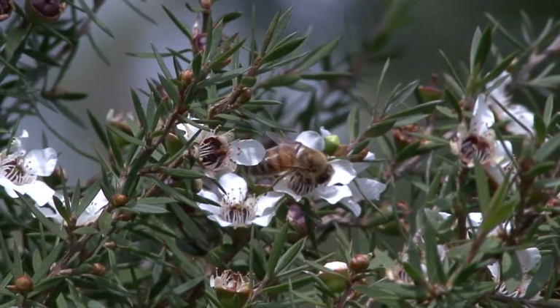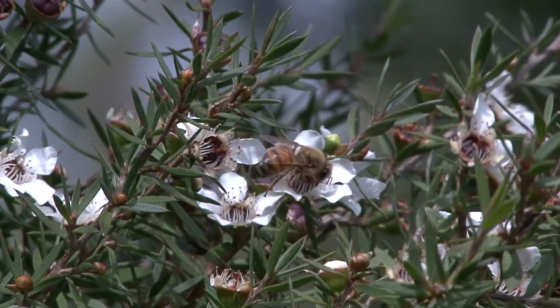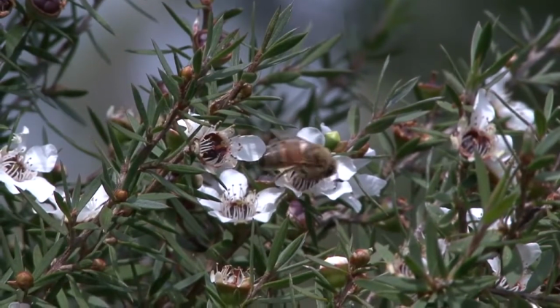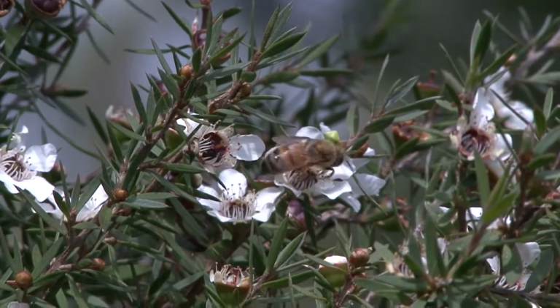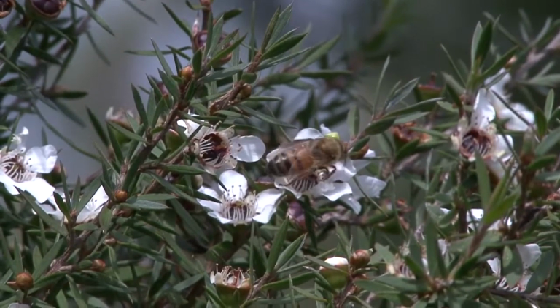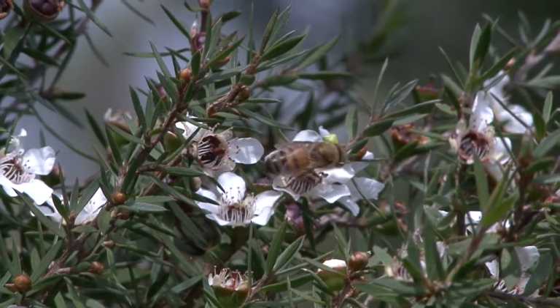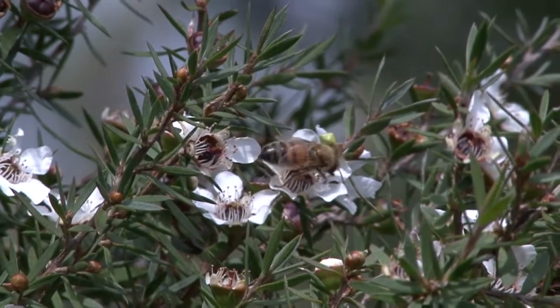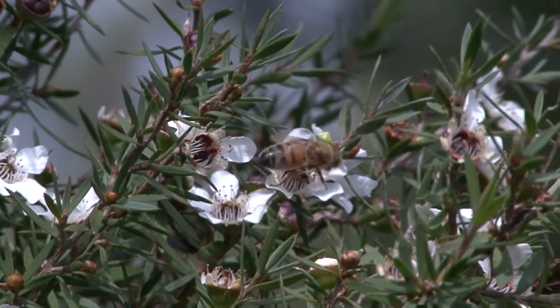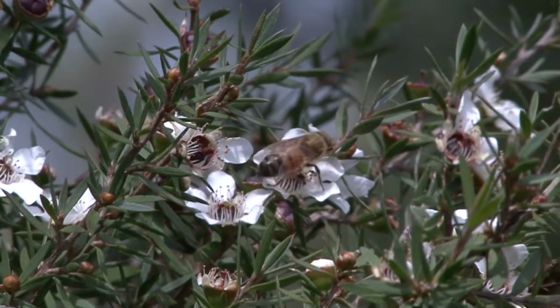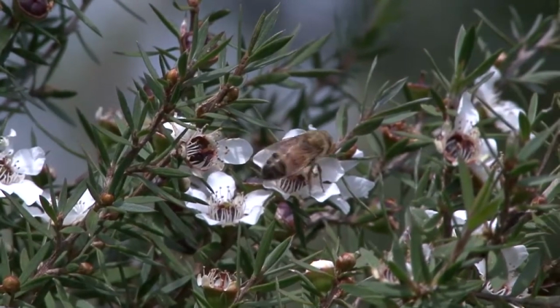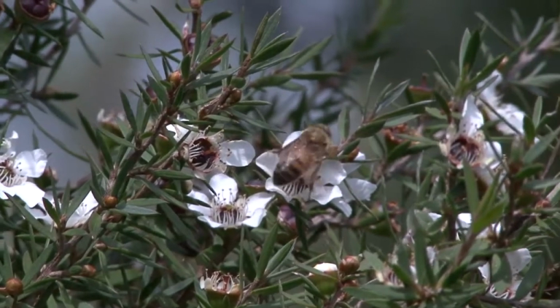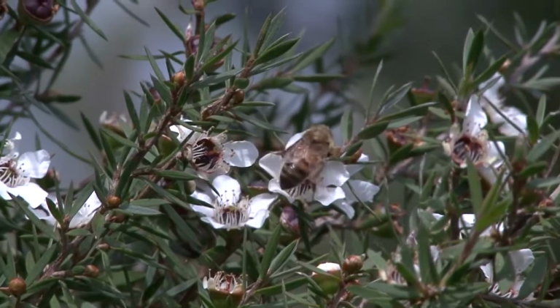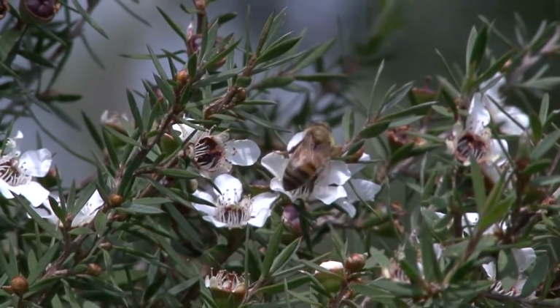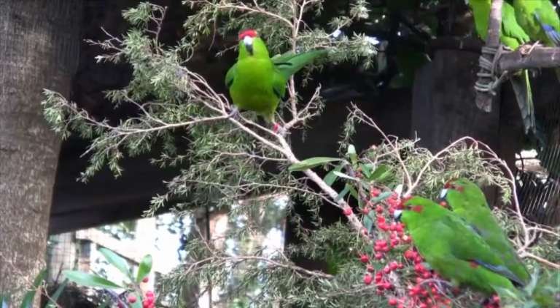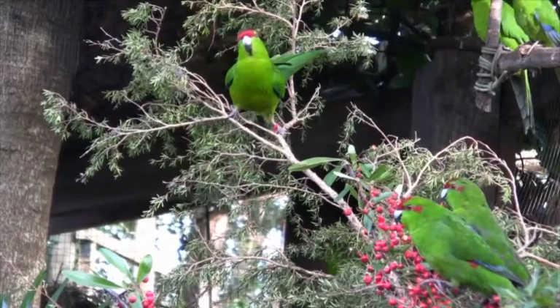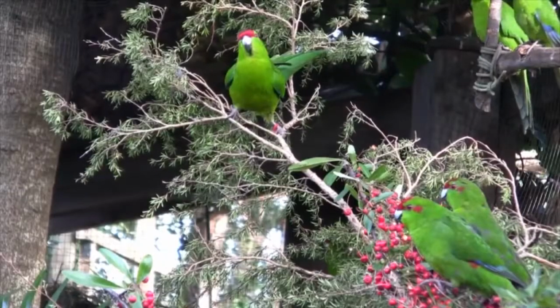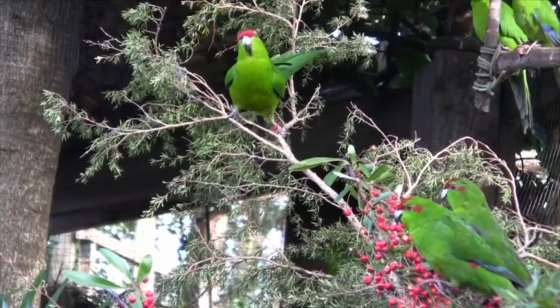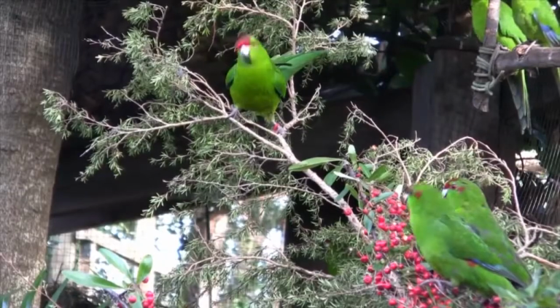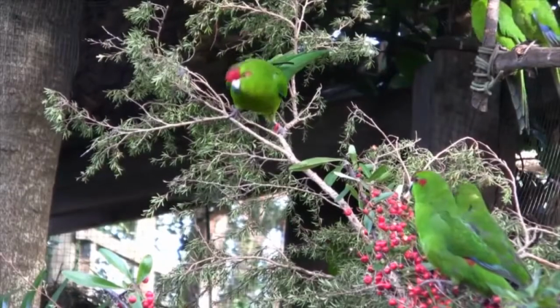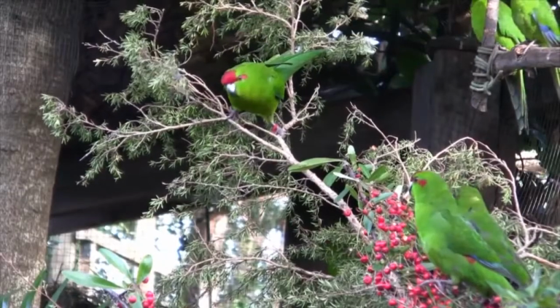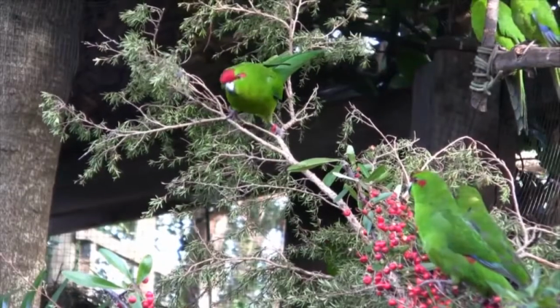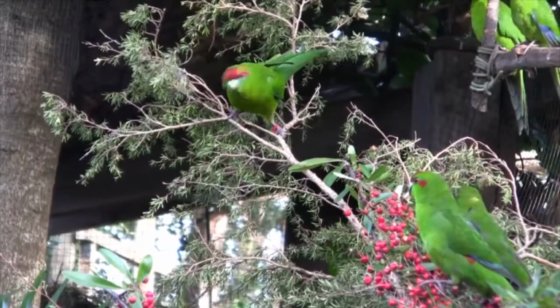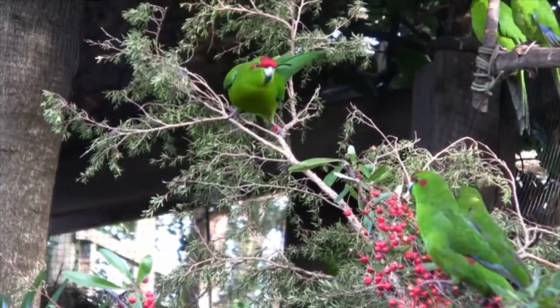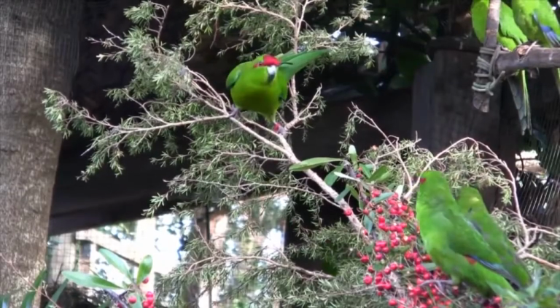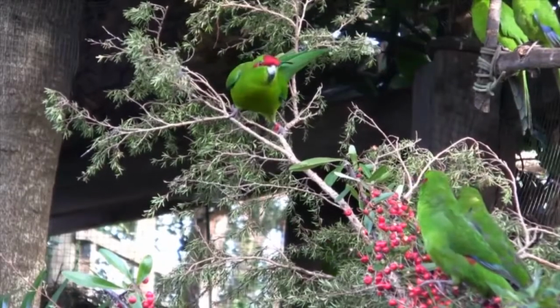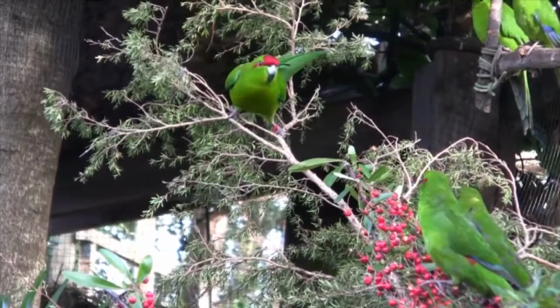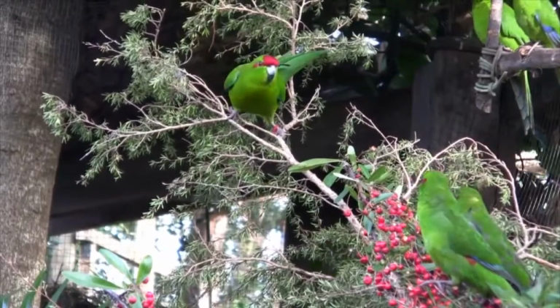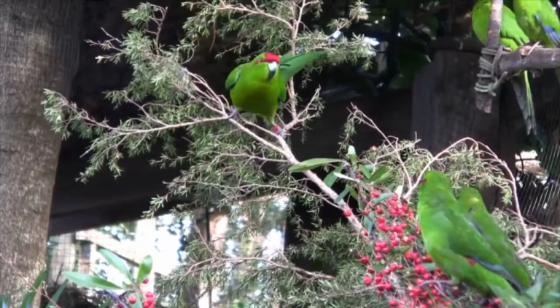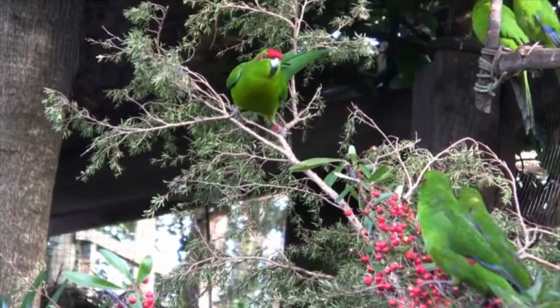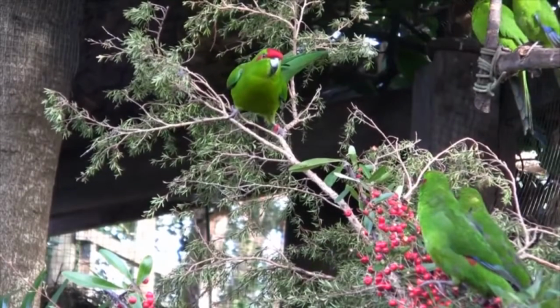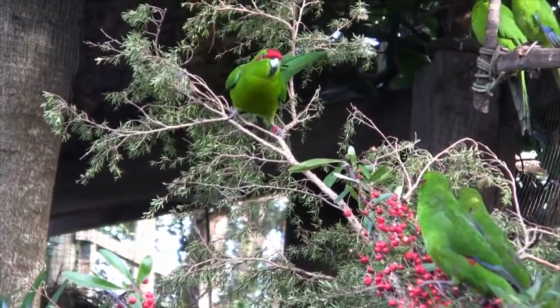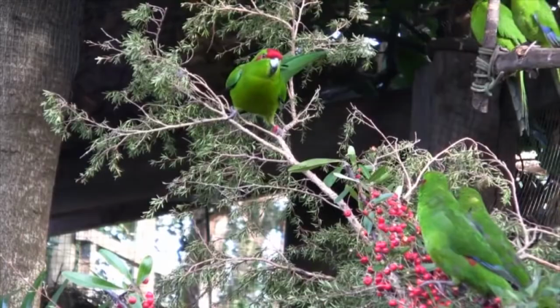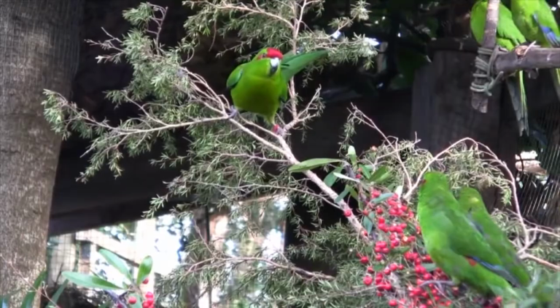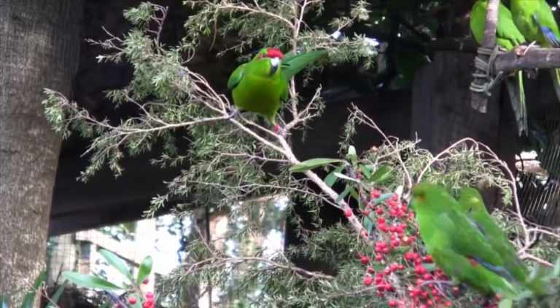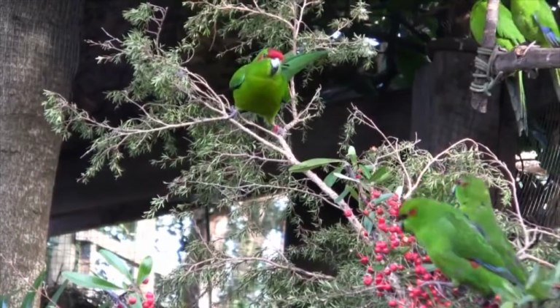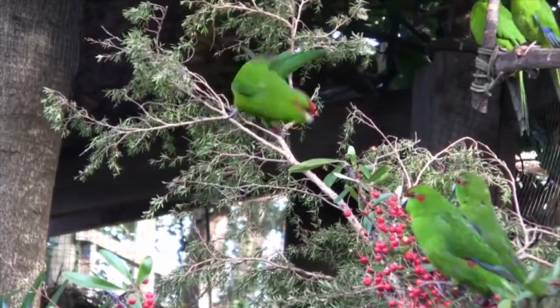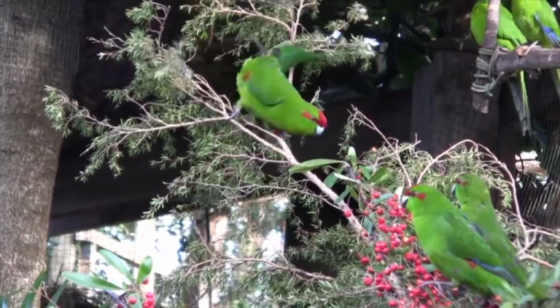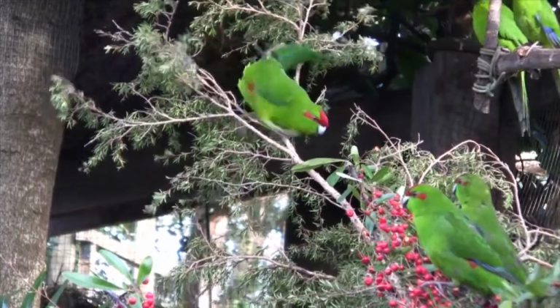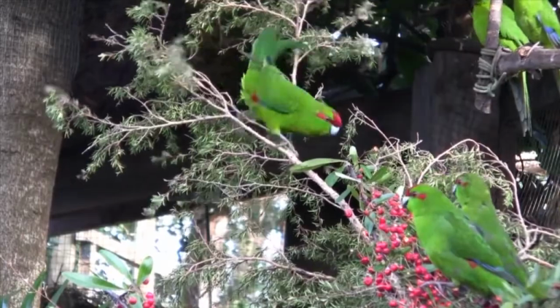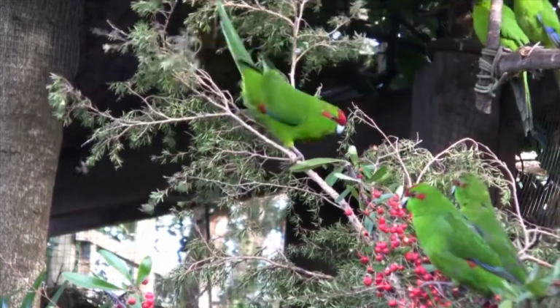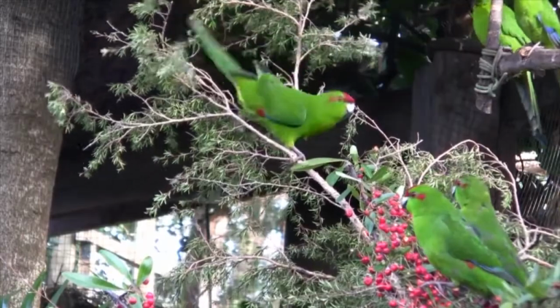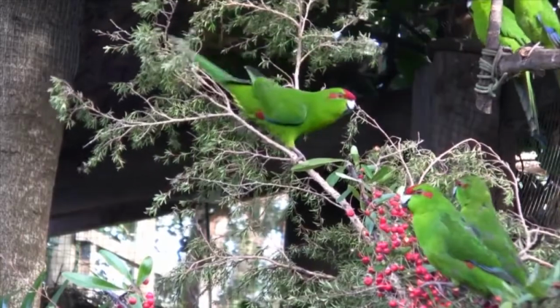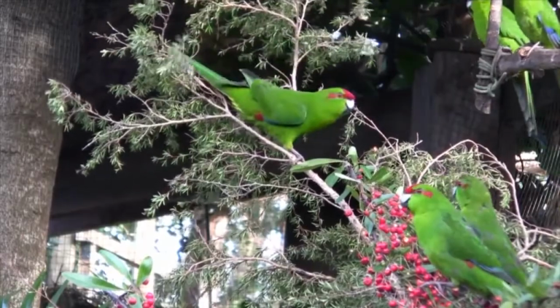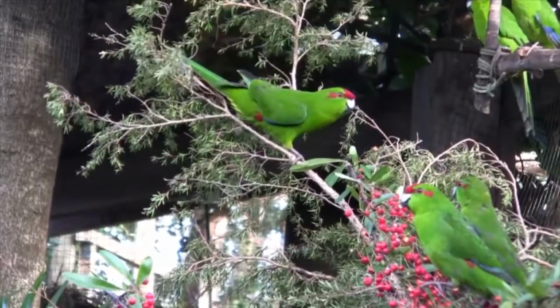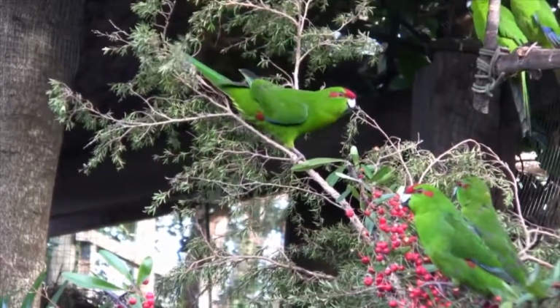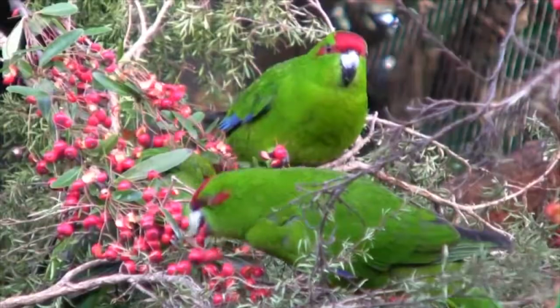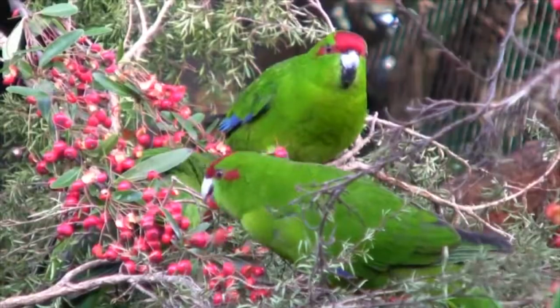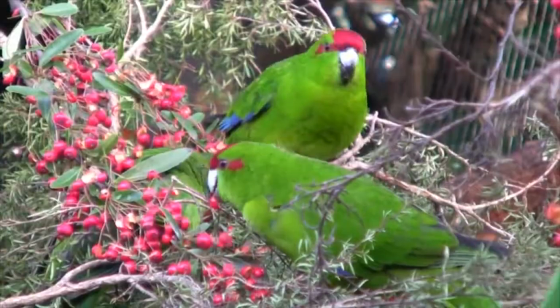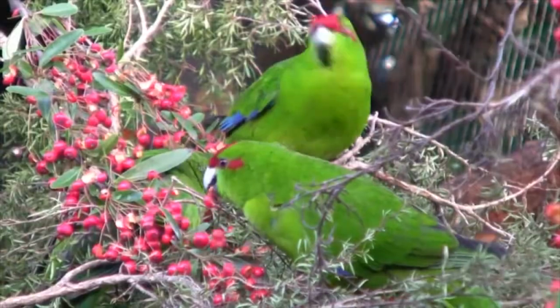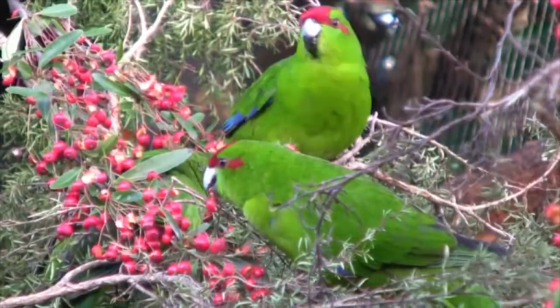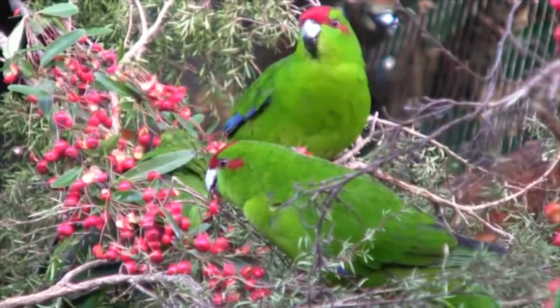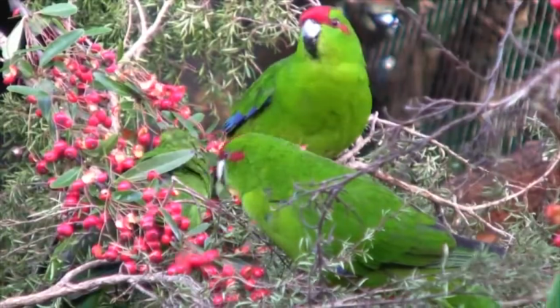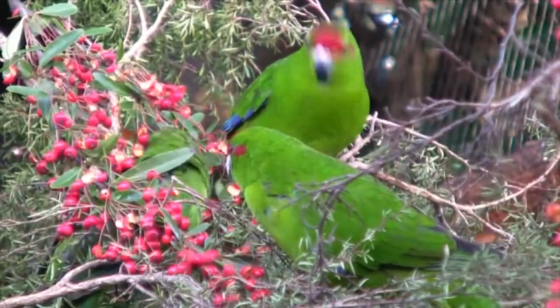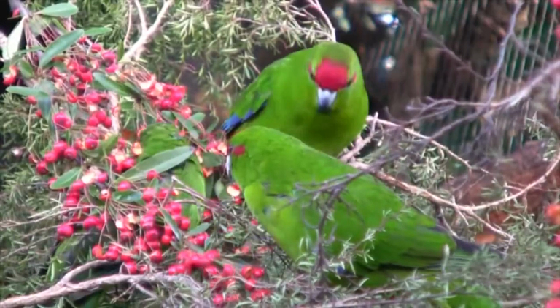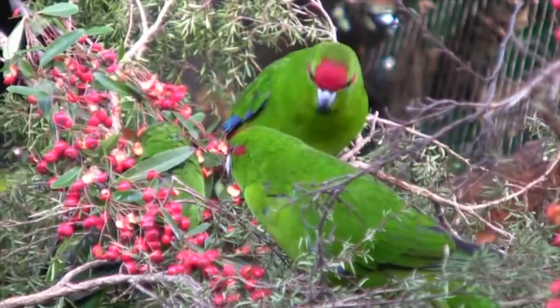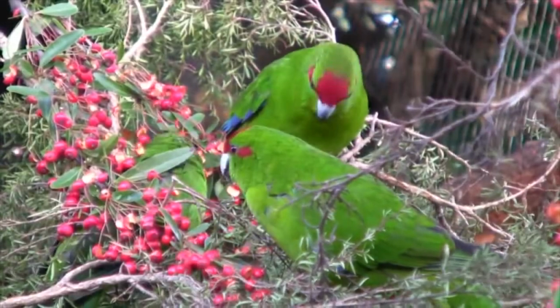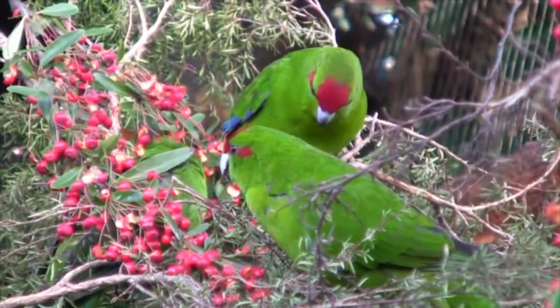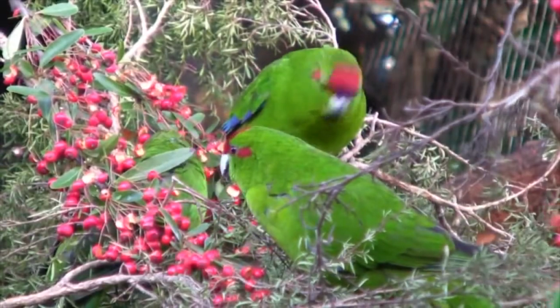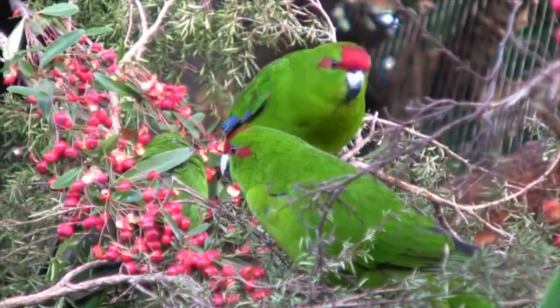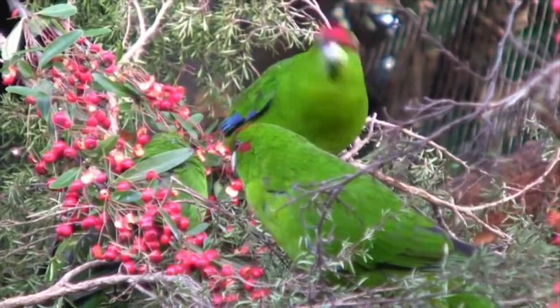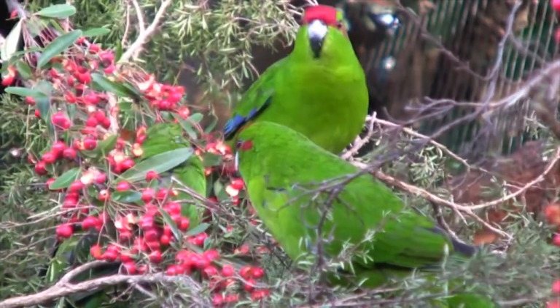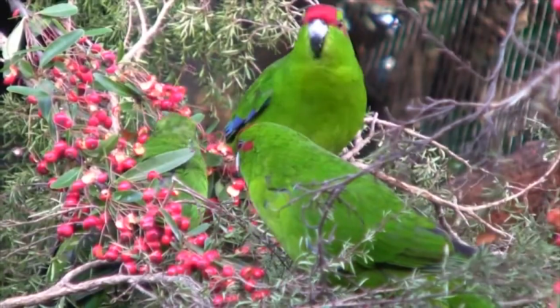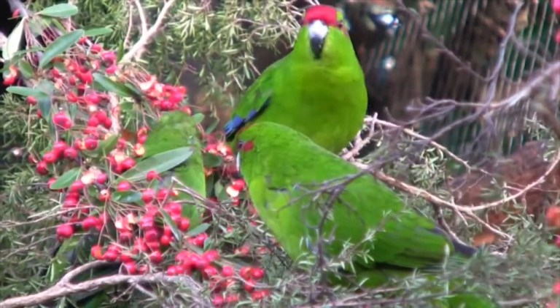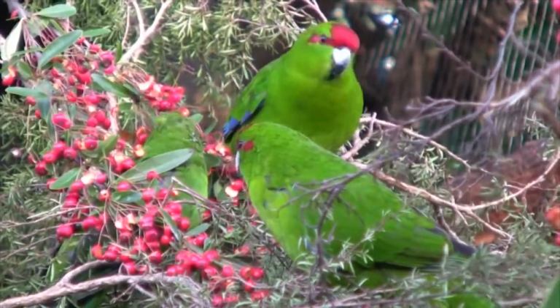Even a native parakeet, the Kakariki, nibbles the leaves of Manuka and mixes it with preen gland oil to ward off parasites.